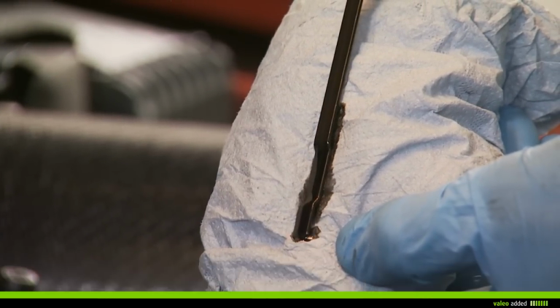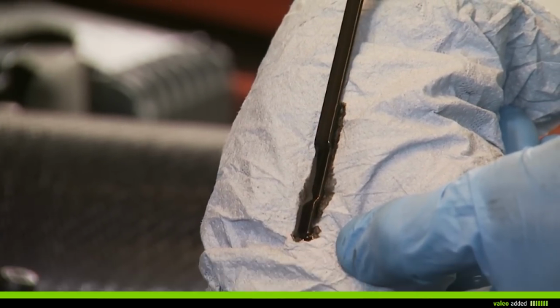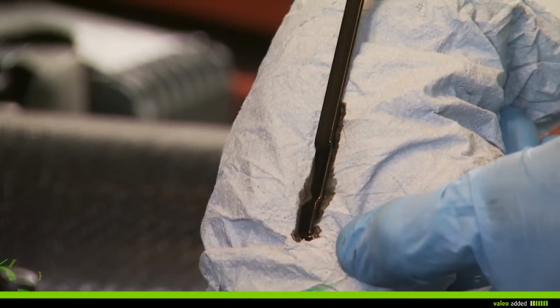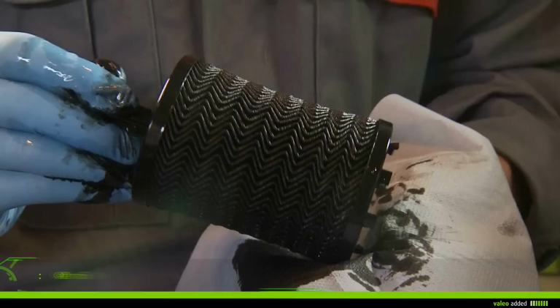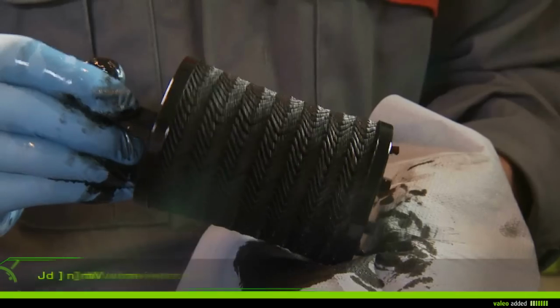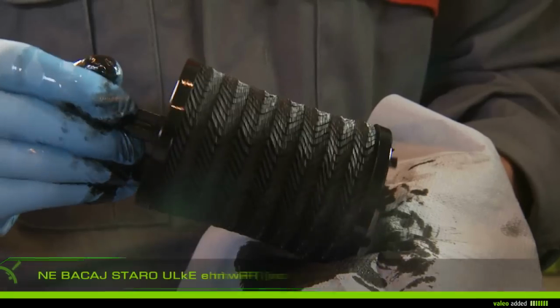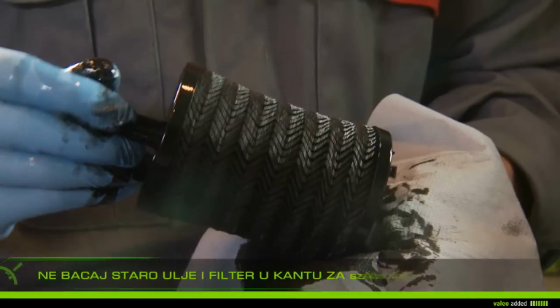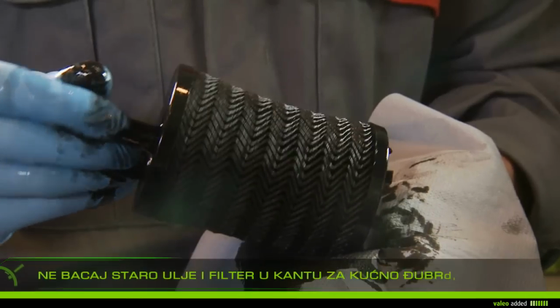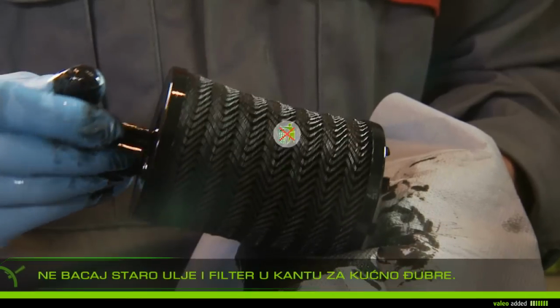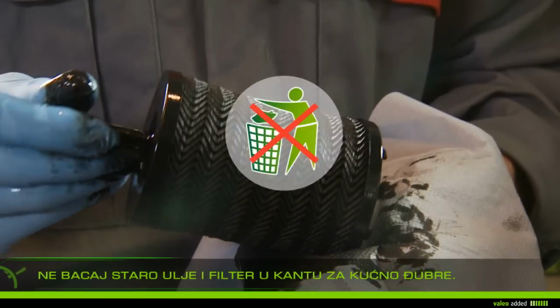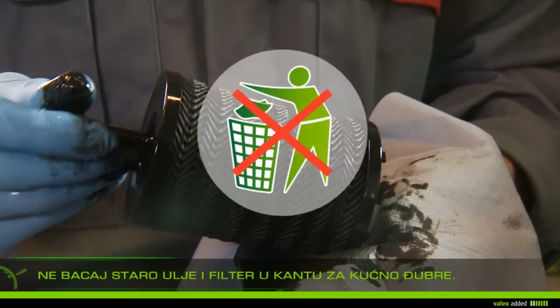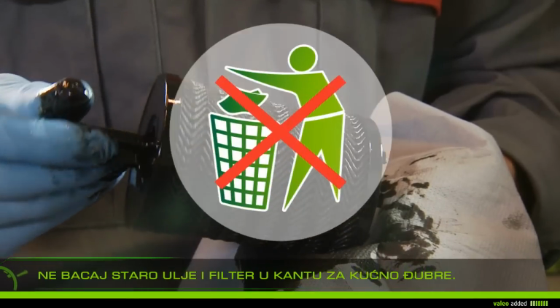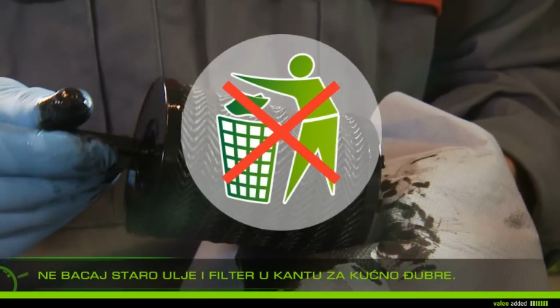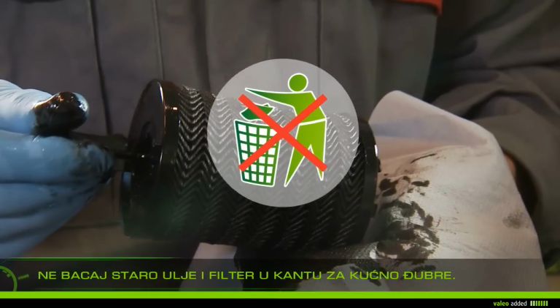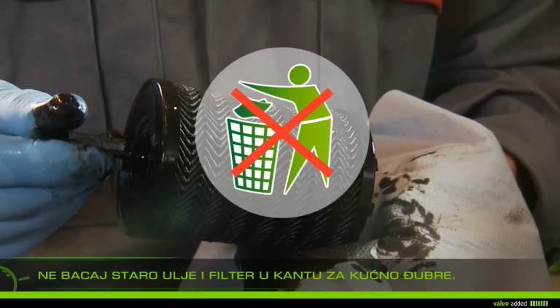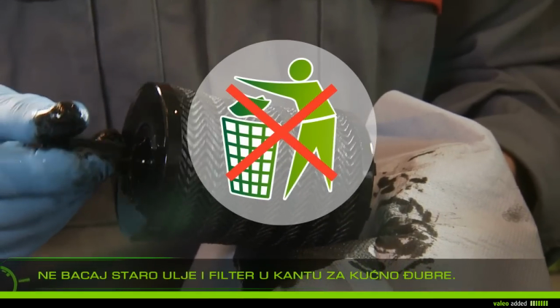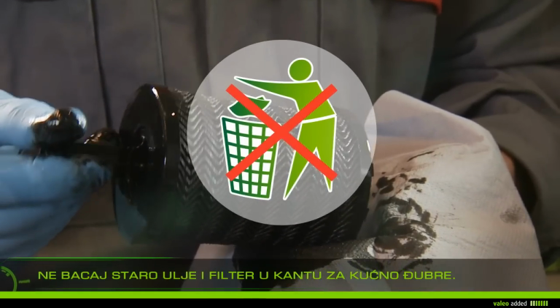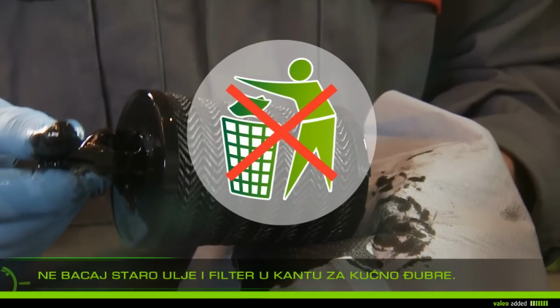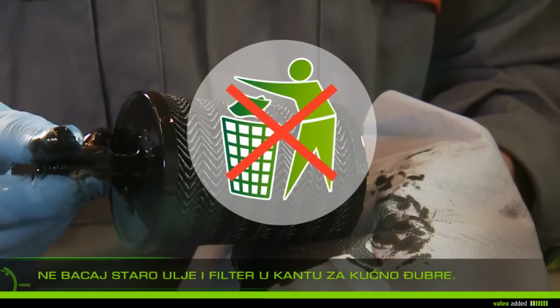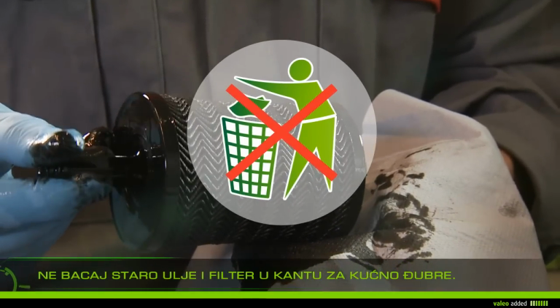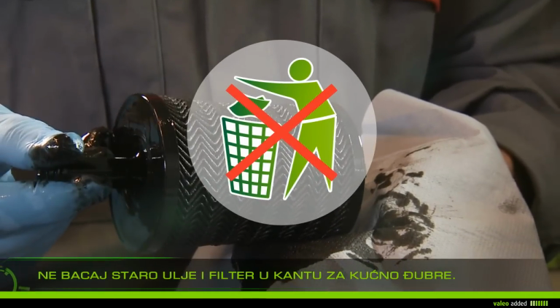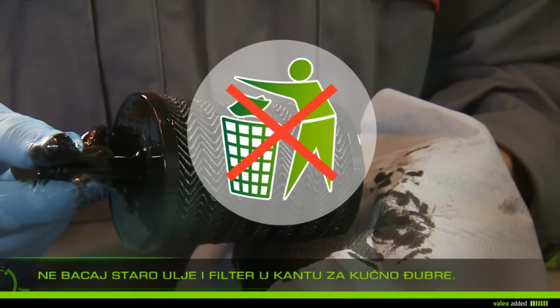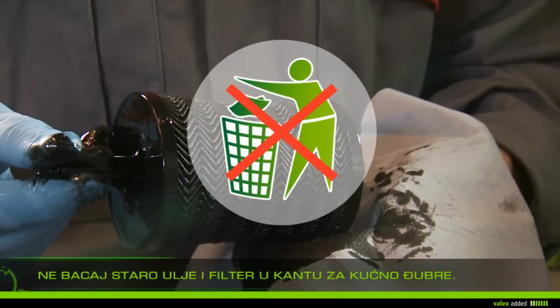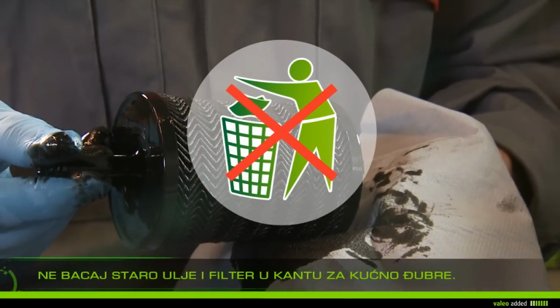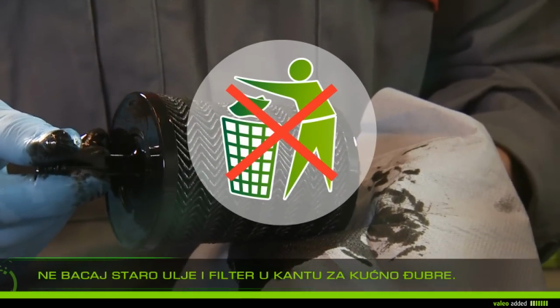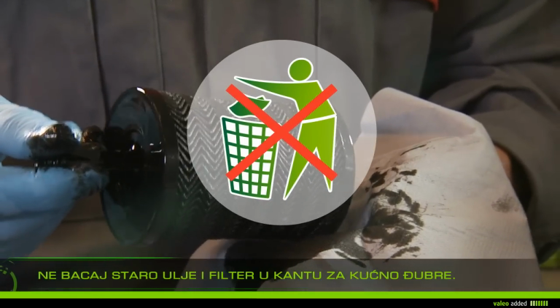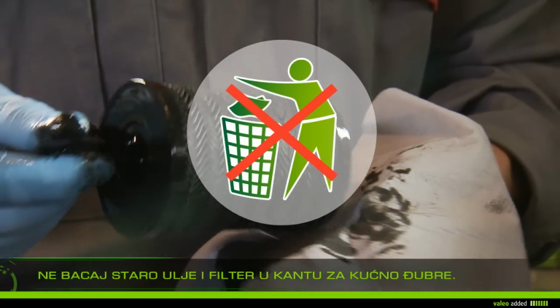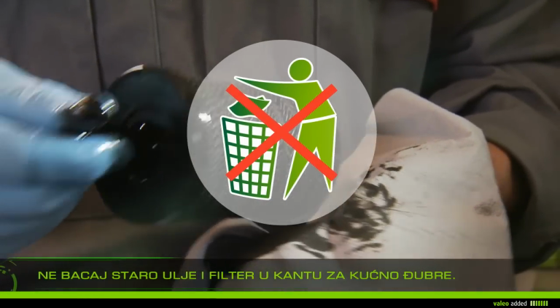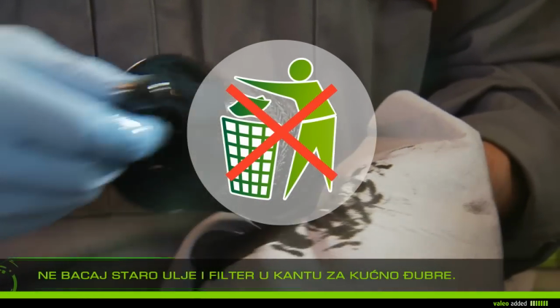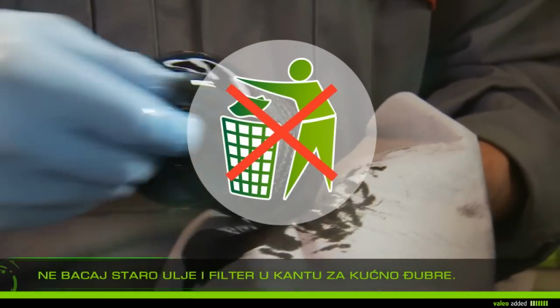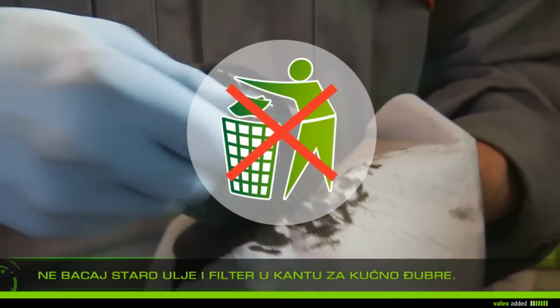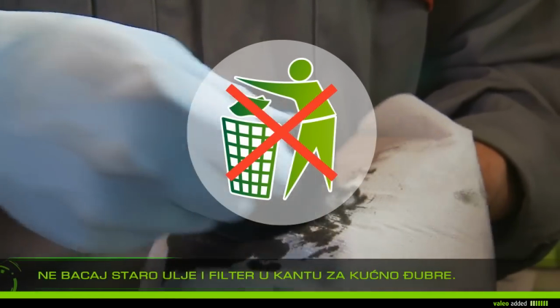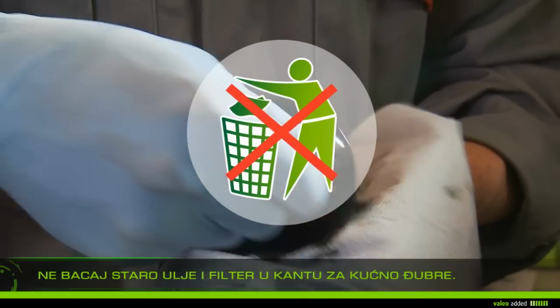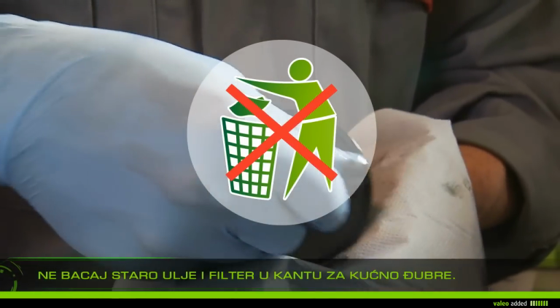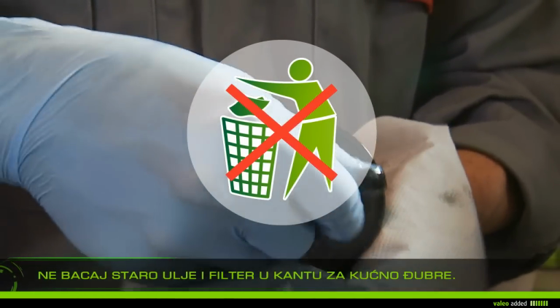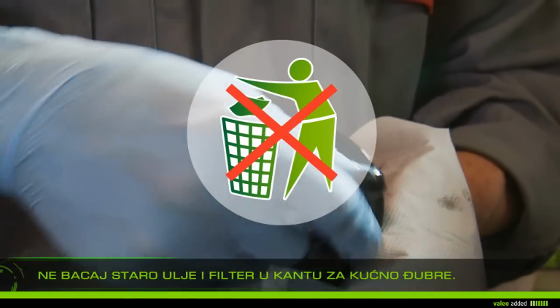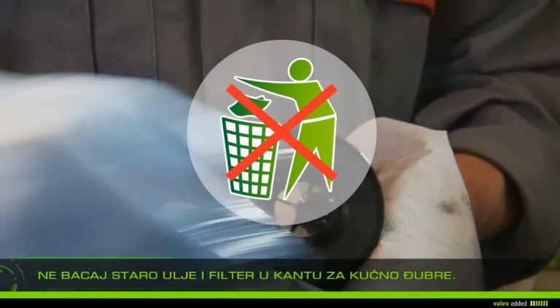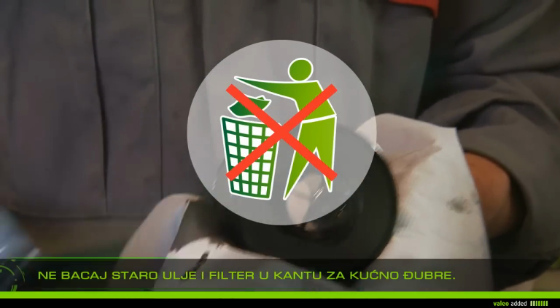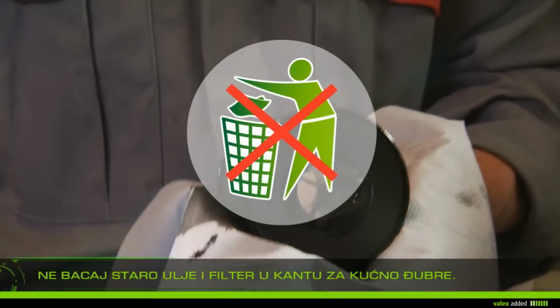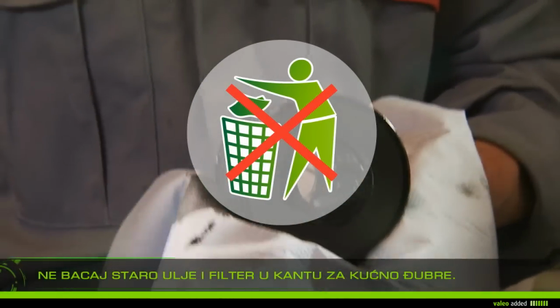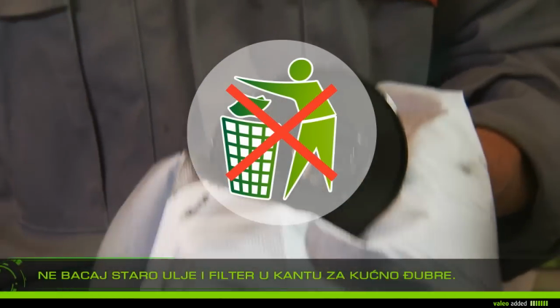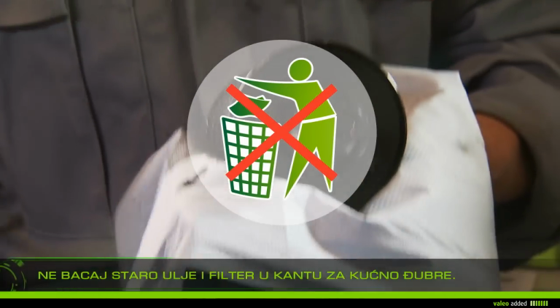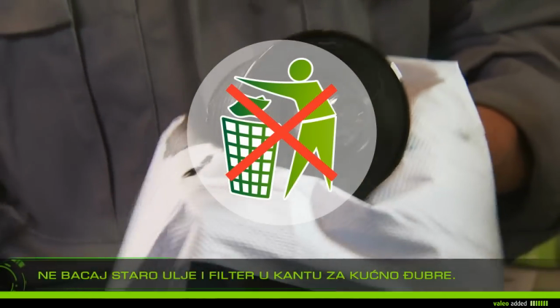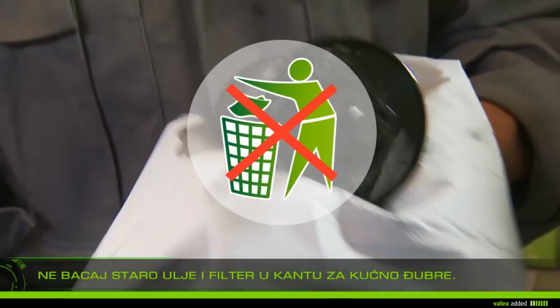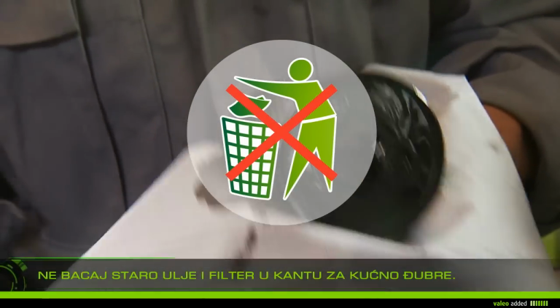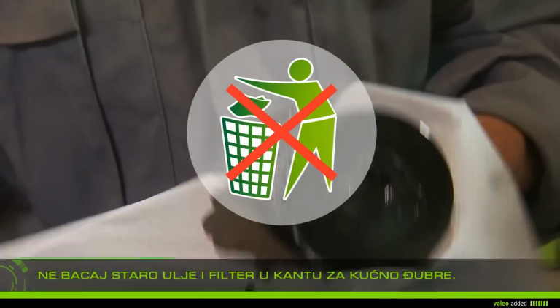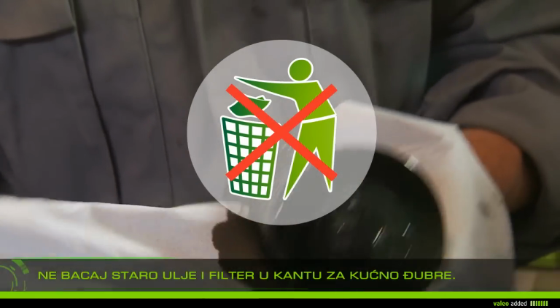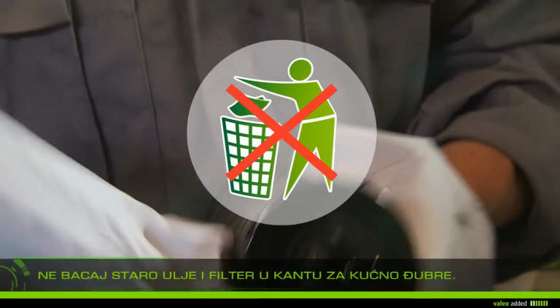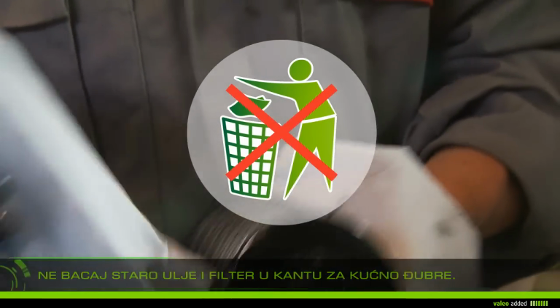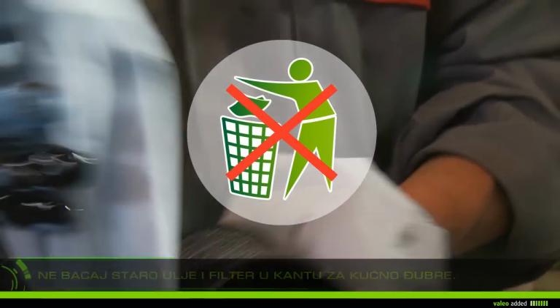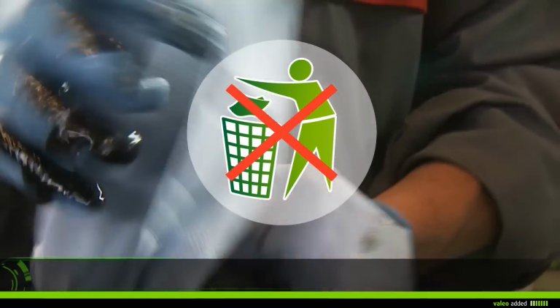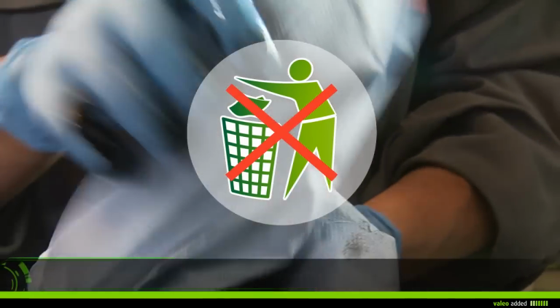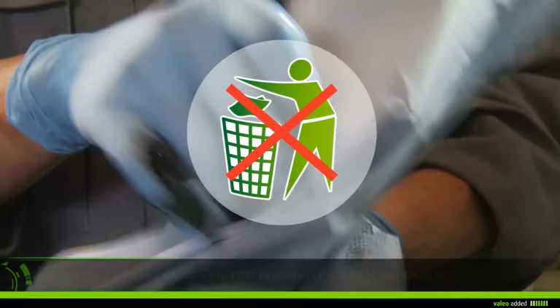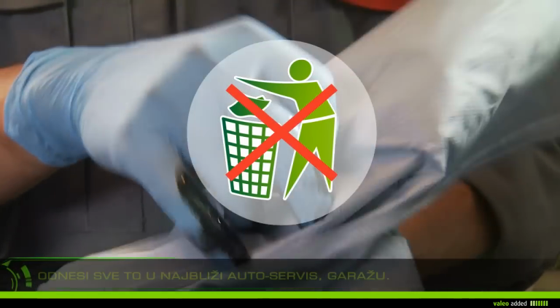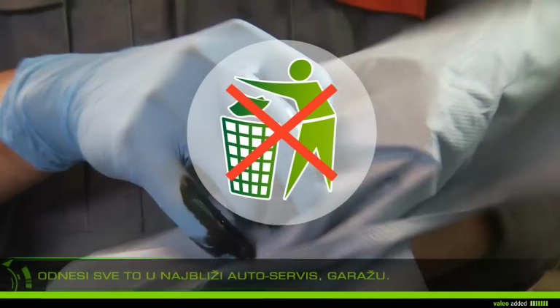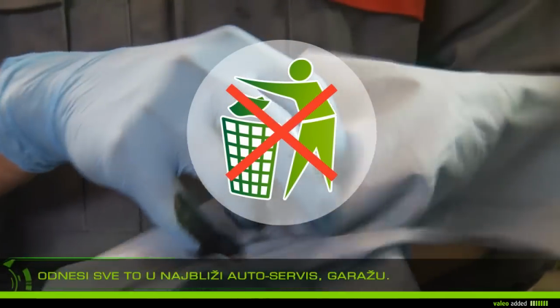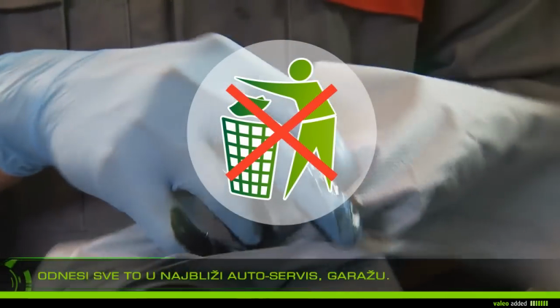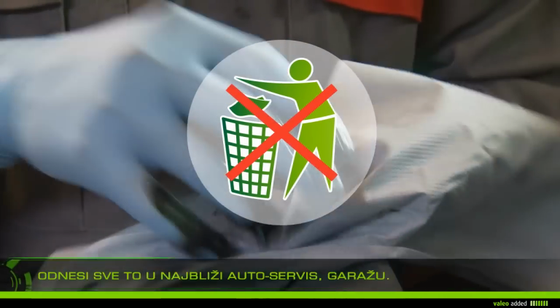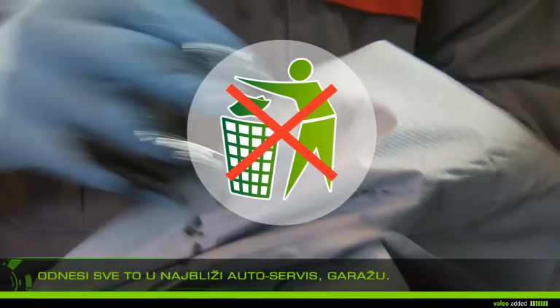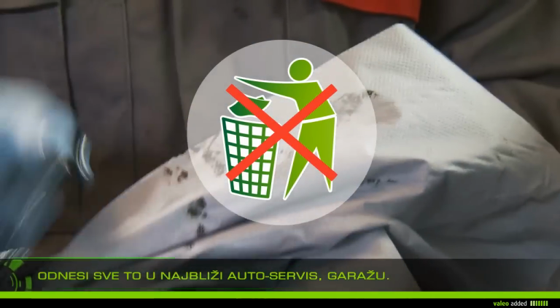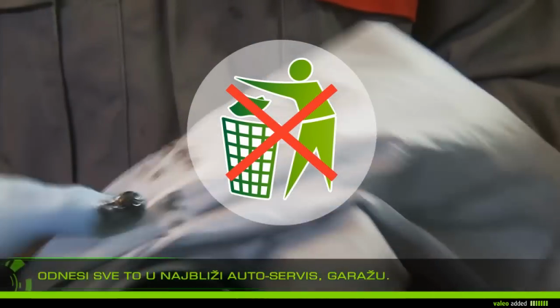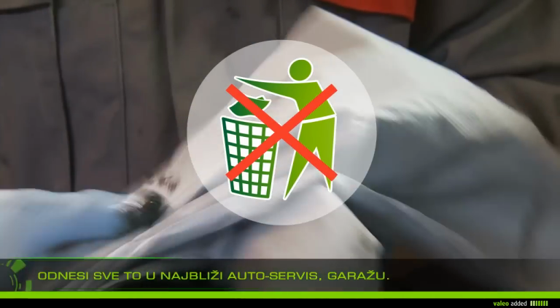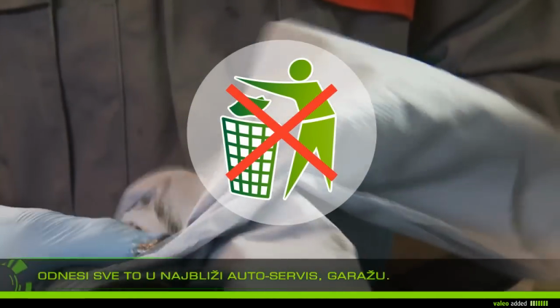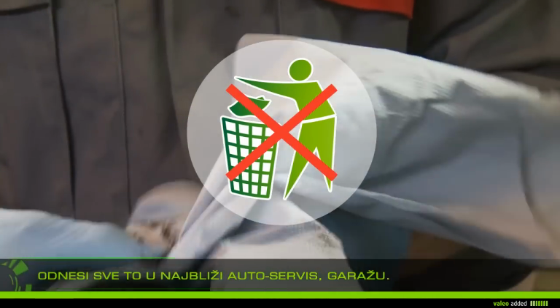Do not throw away your used oil filter in the household waste. Take it, along with the used engine oil, to the nearest garage.